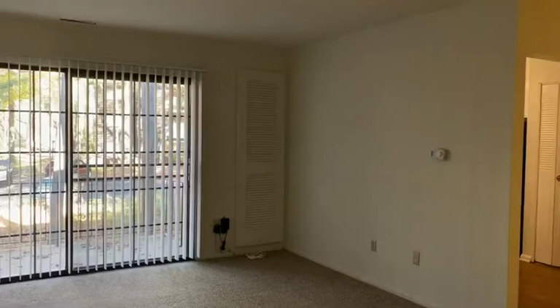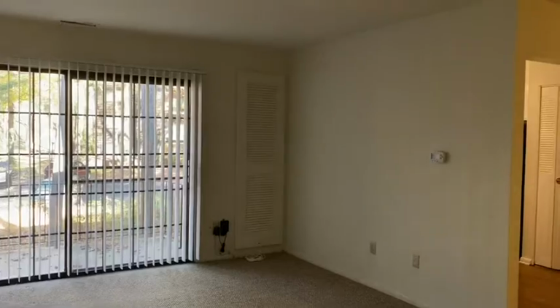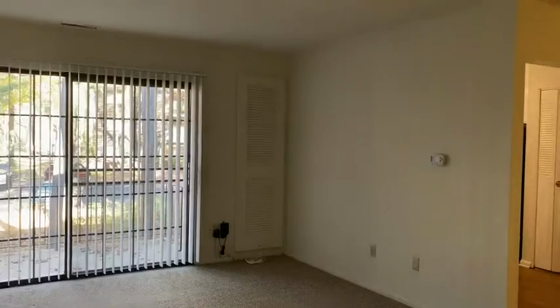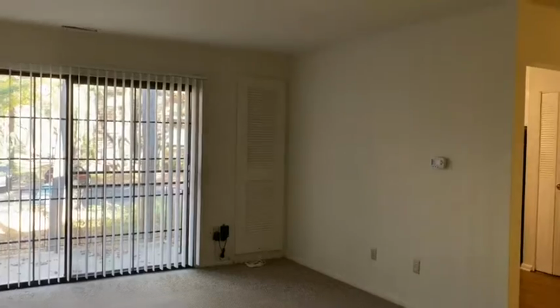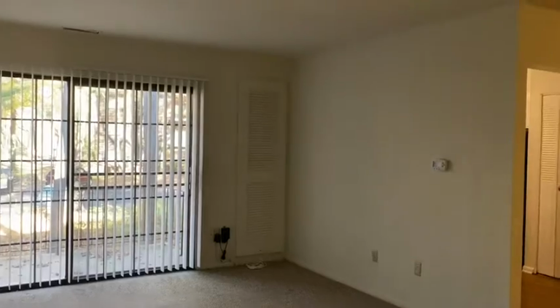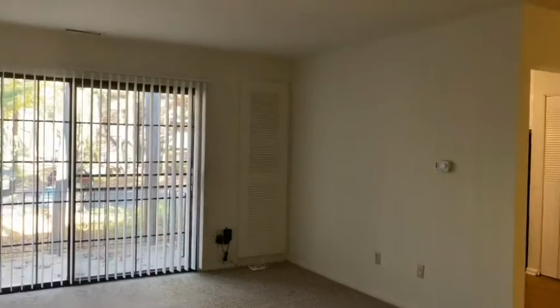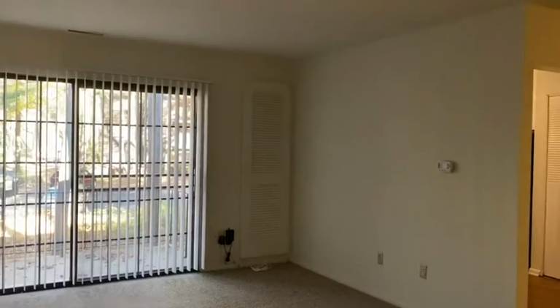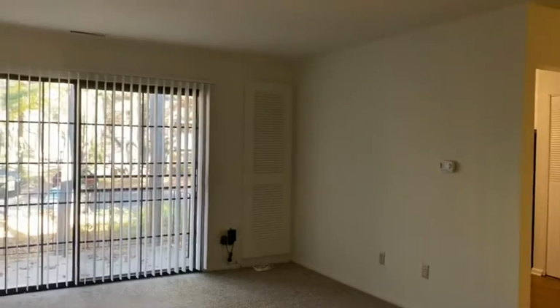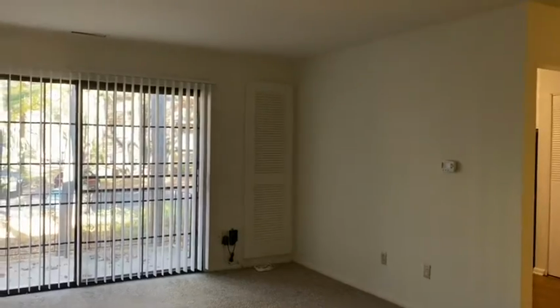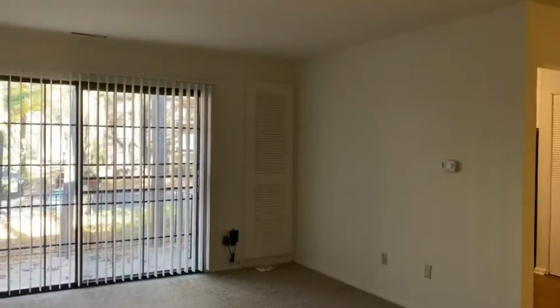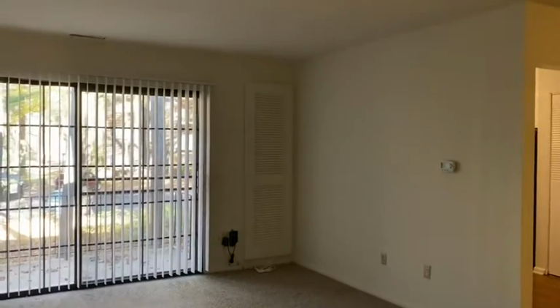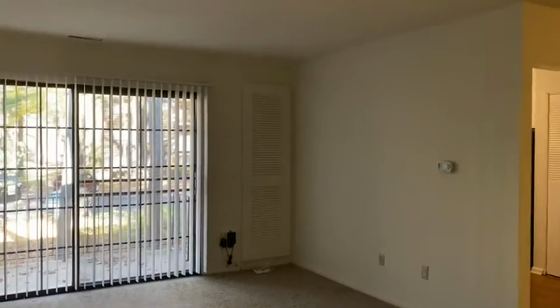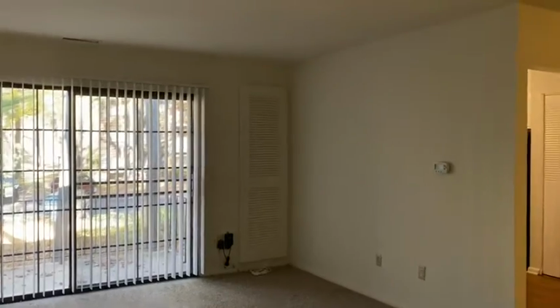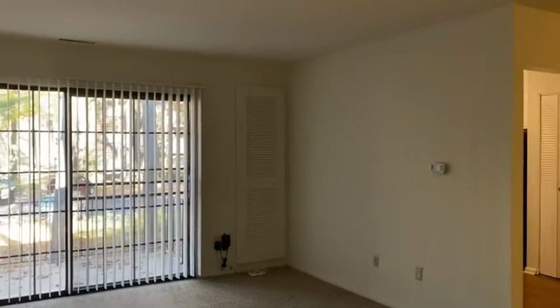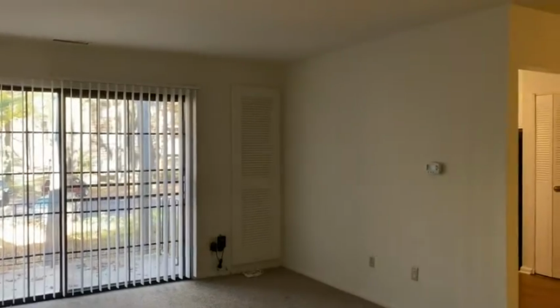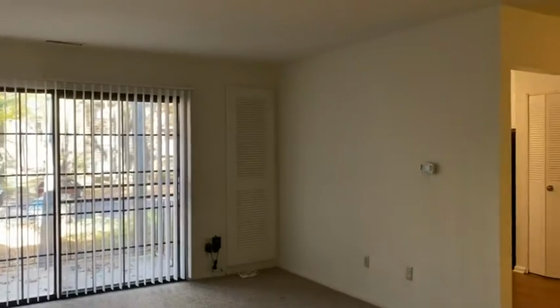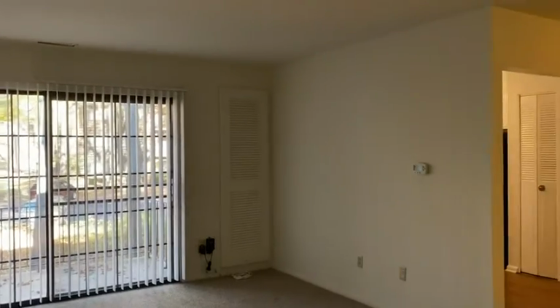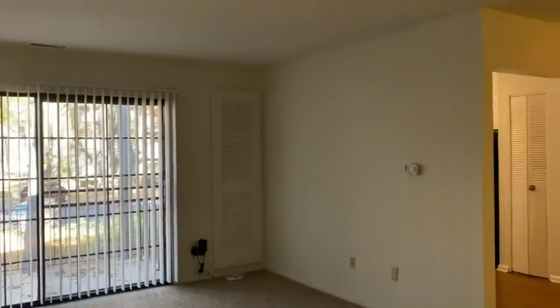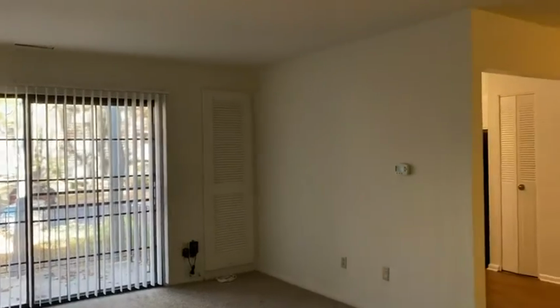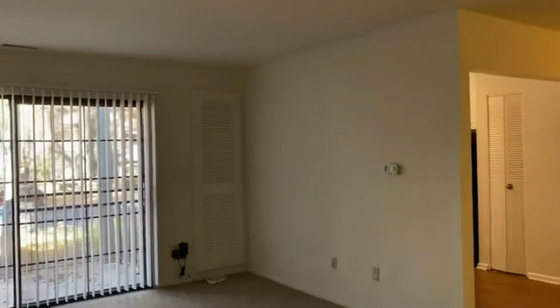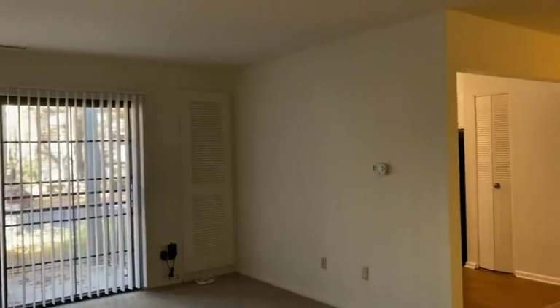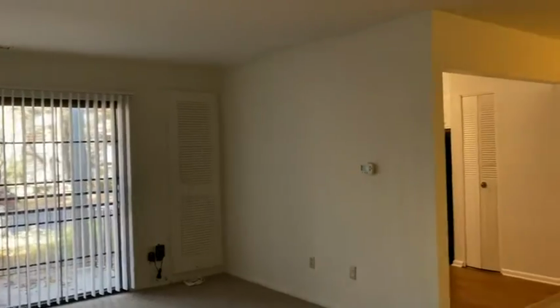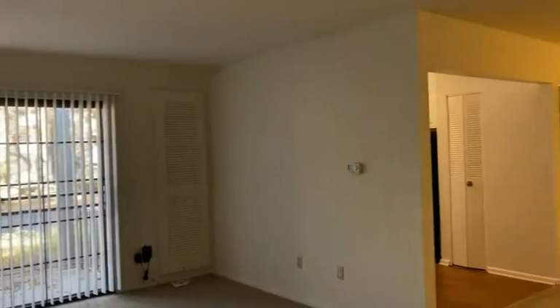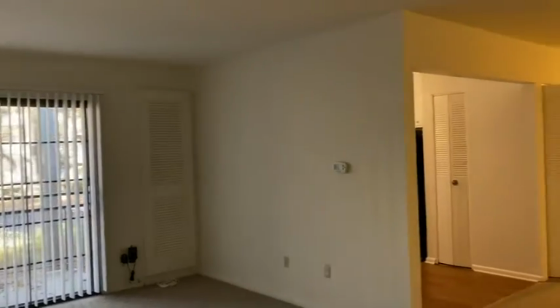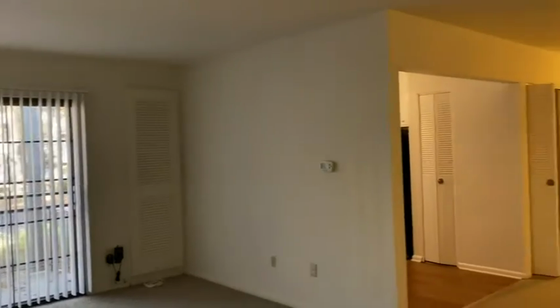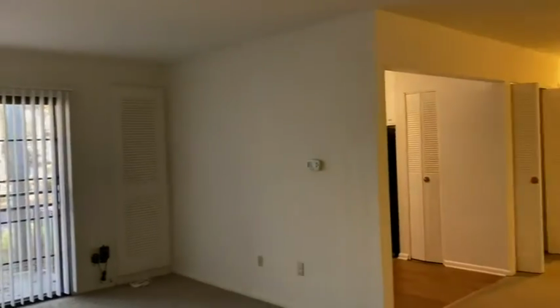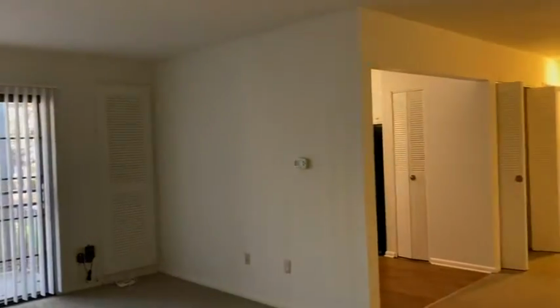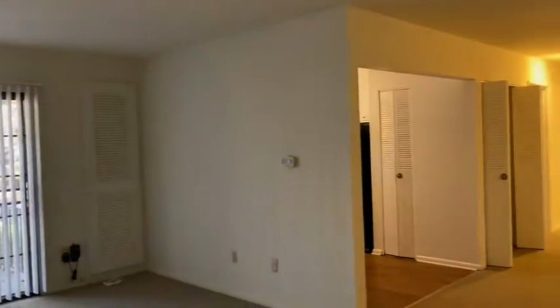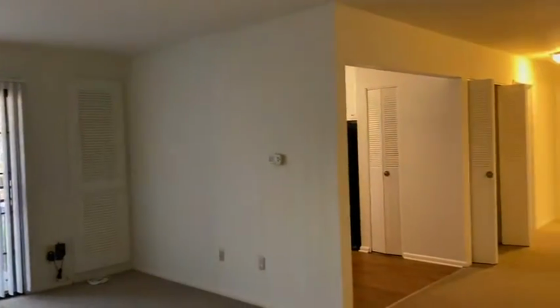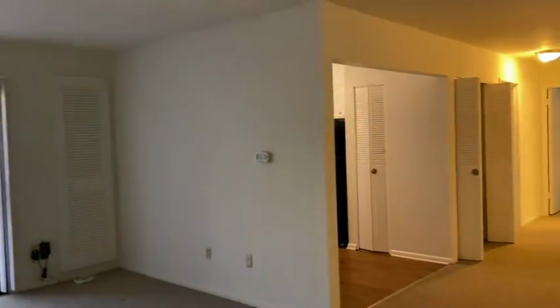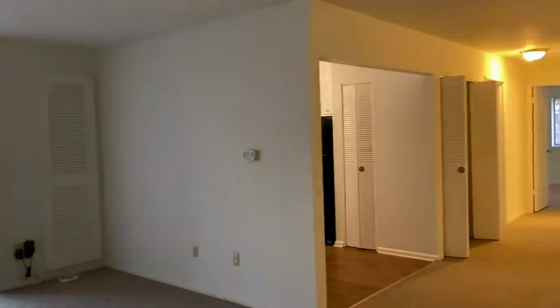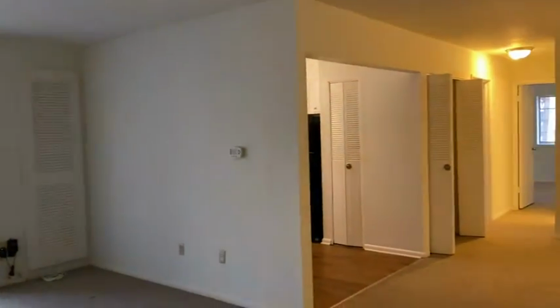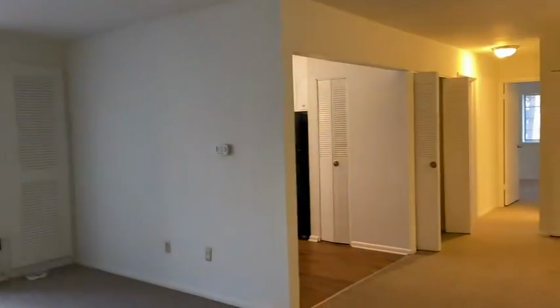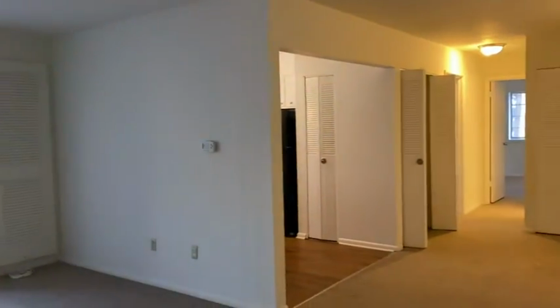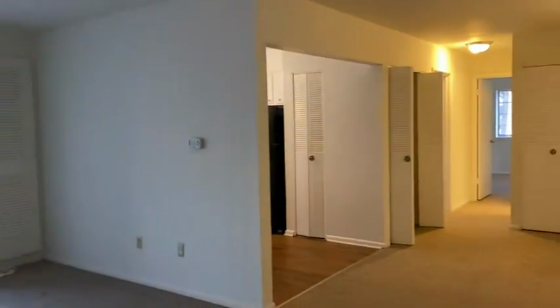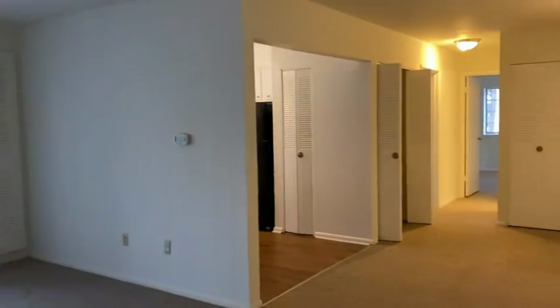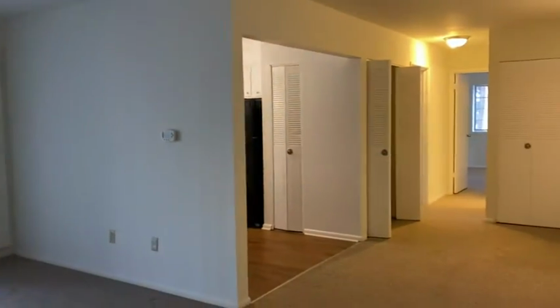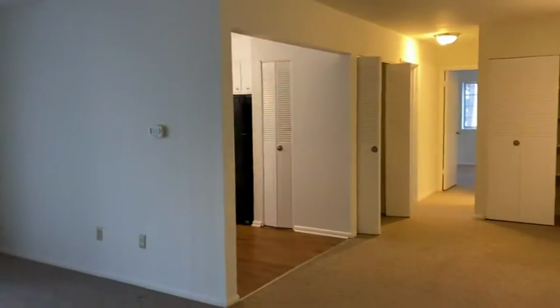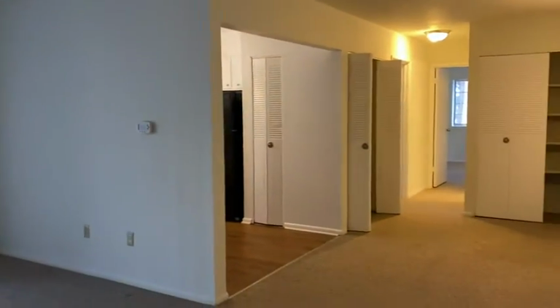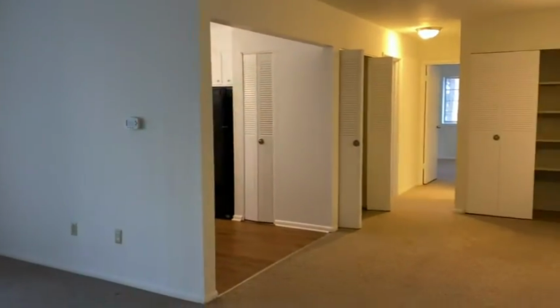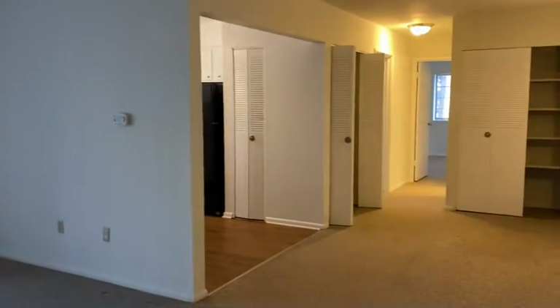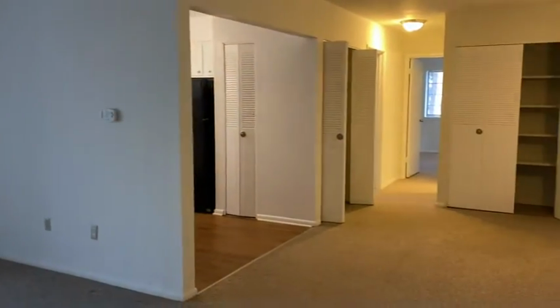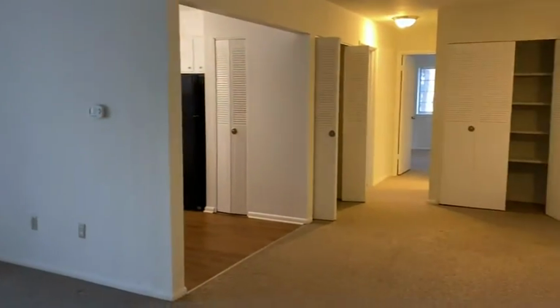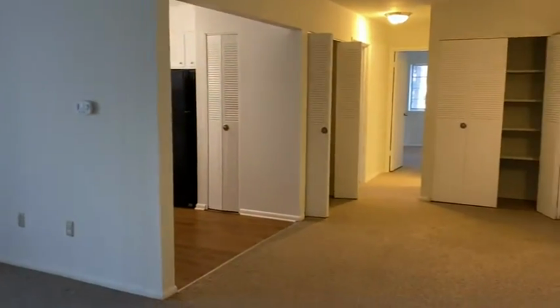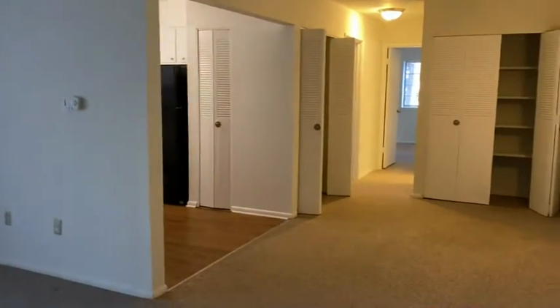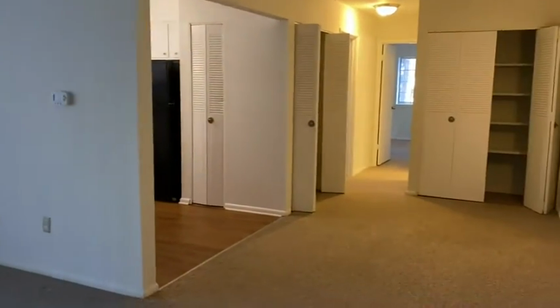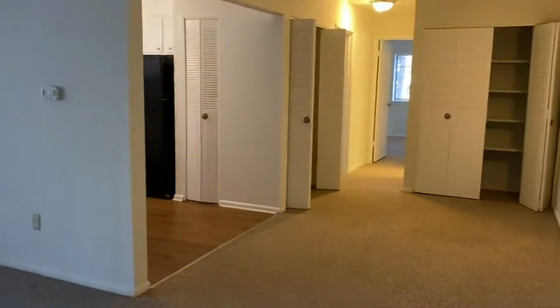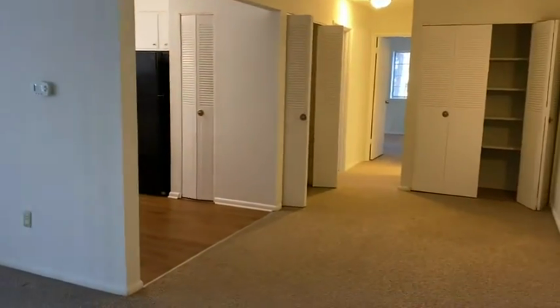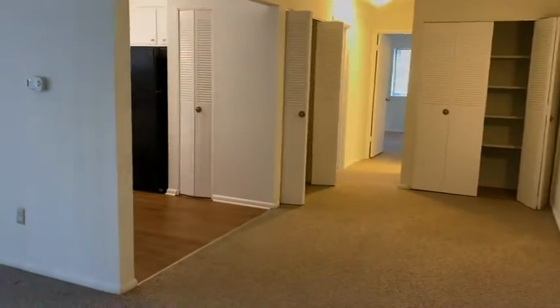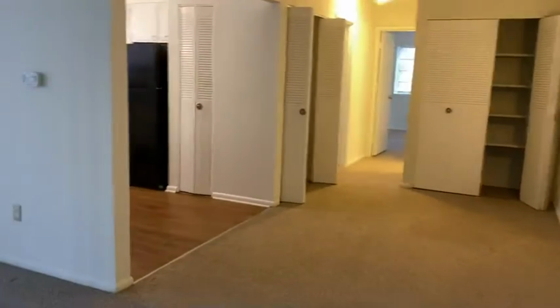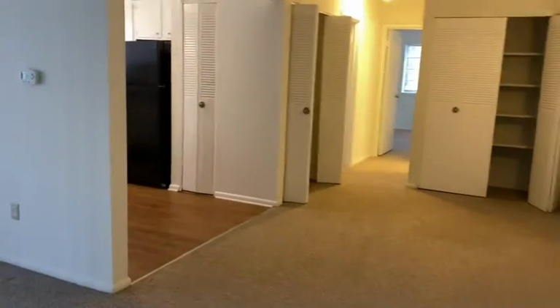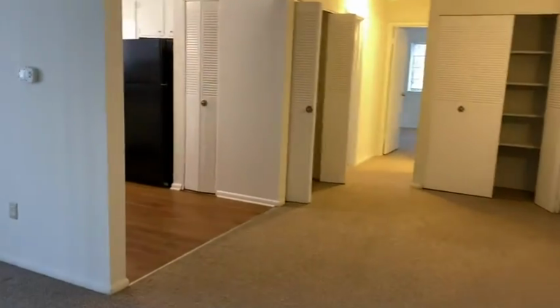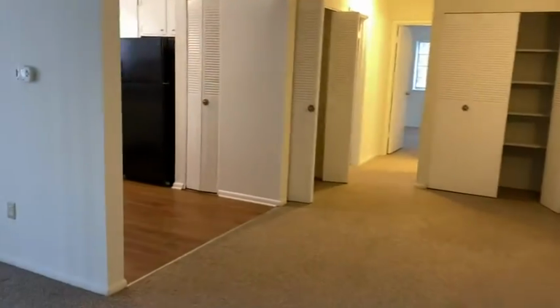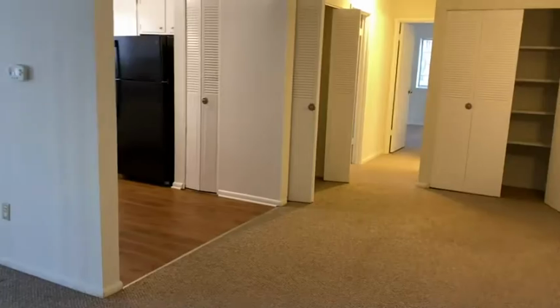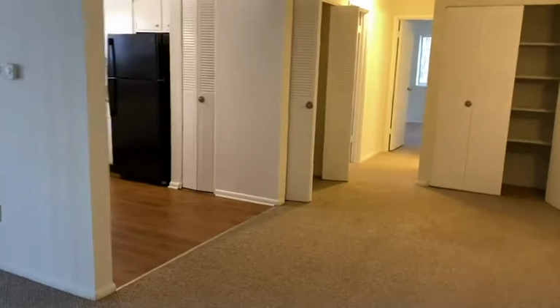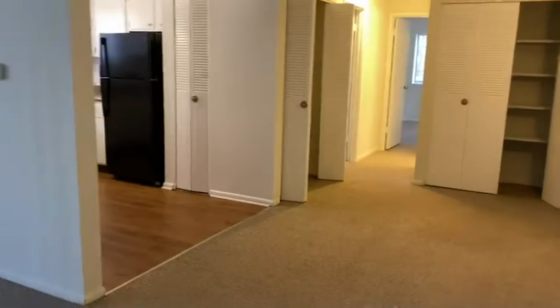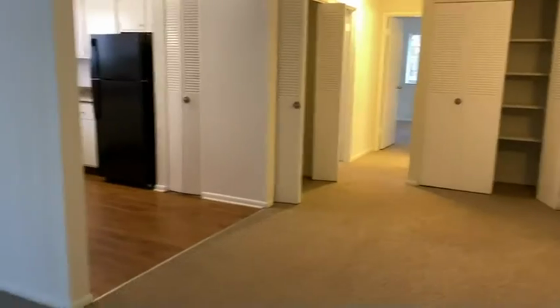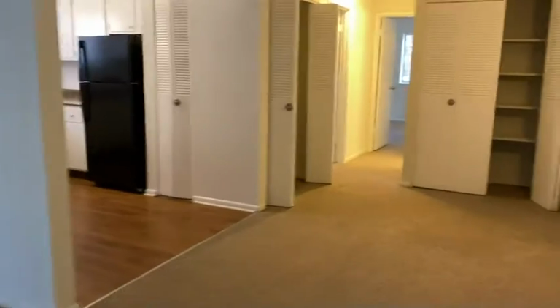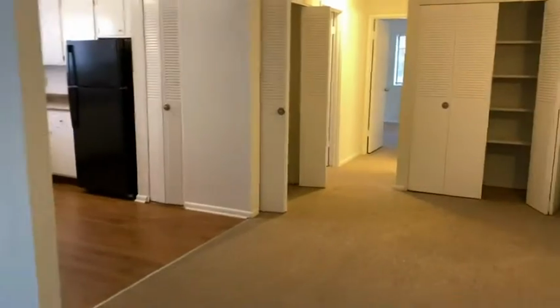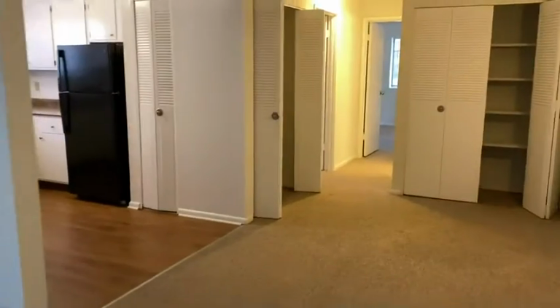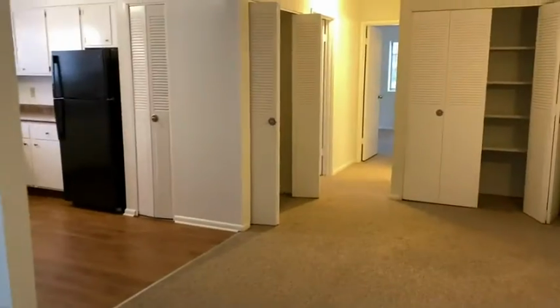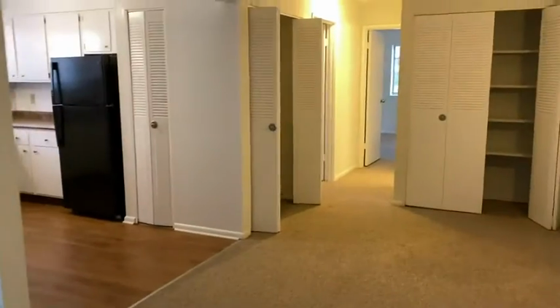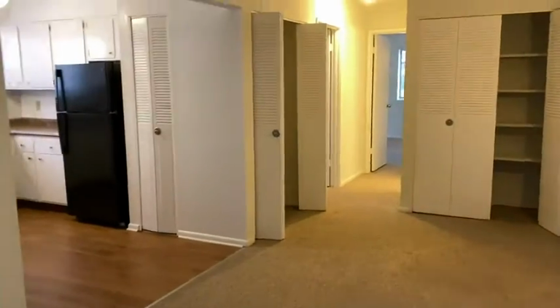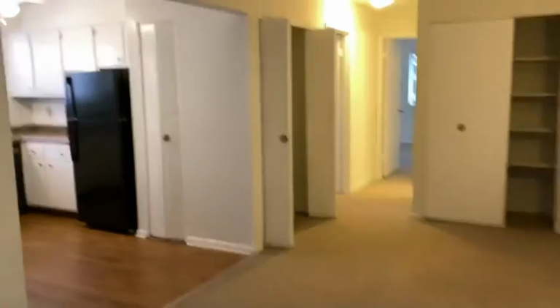Hi, it's Cheryl, Heritage Village. Just a peek at a two-bedroom, one-bath apartment that we have available.